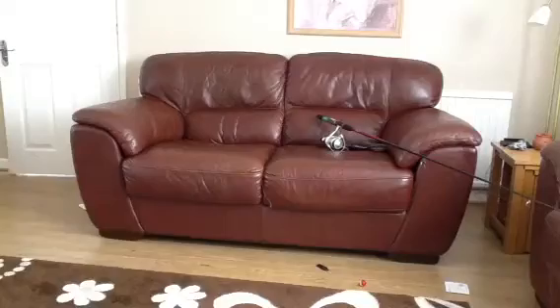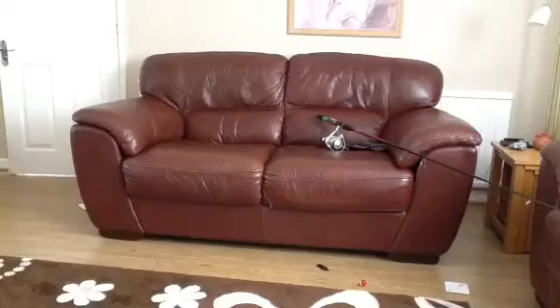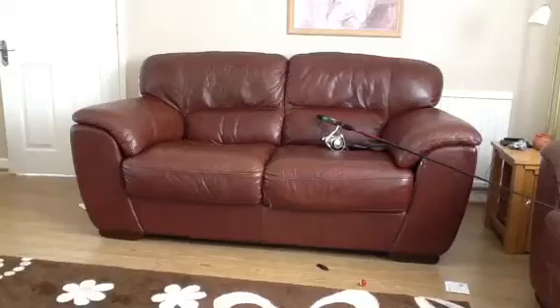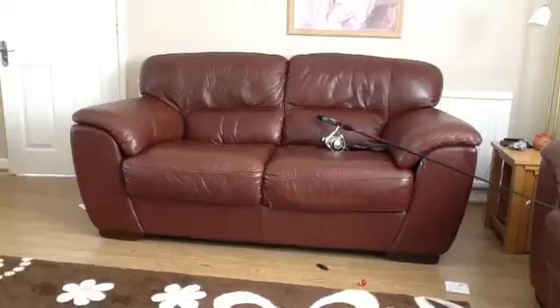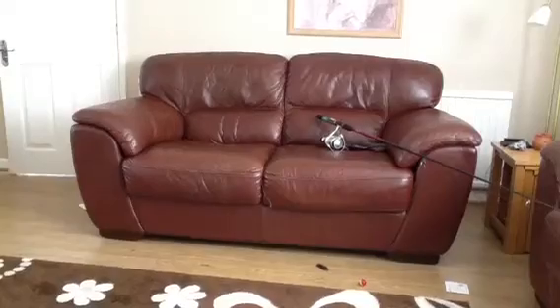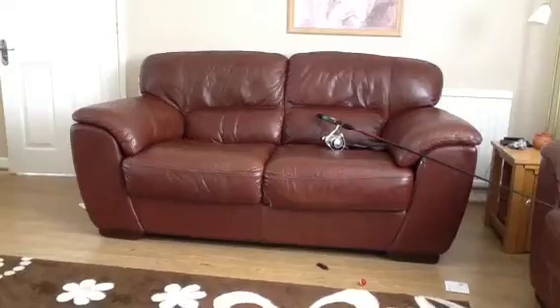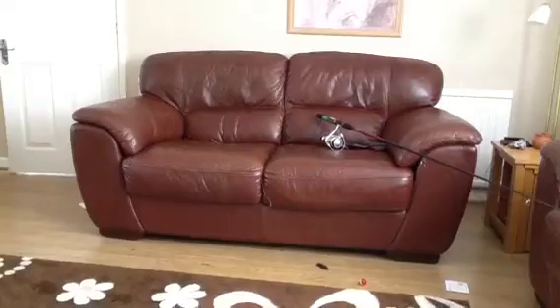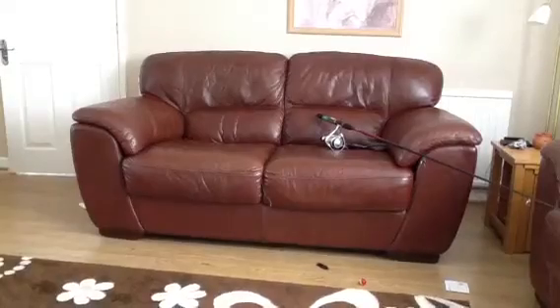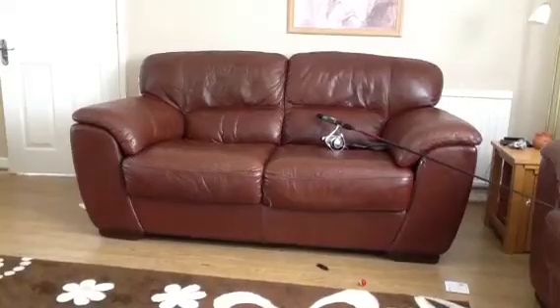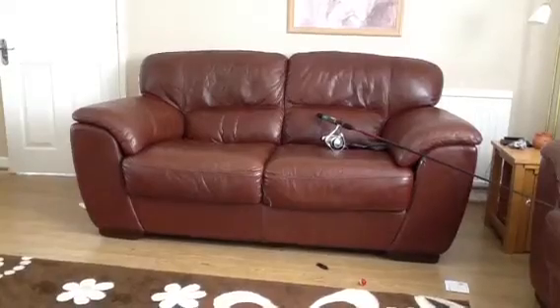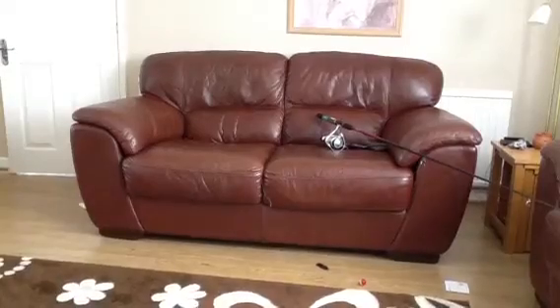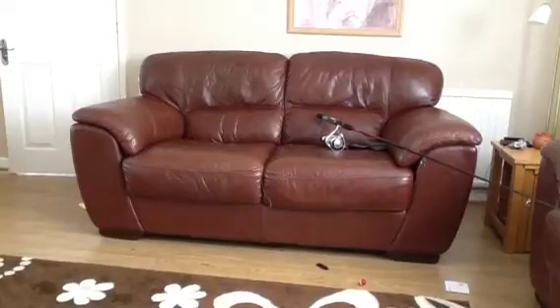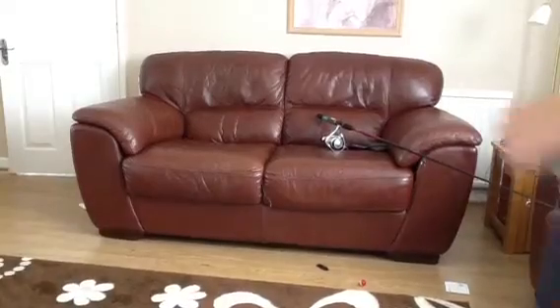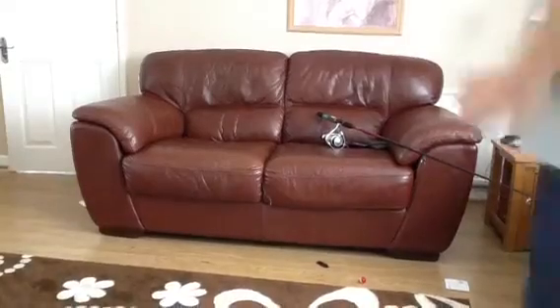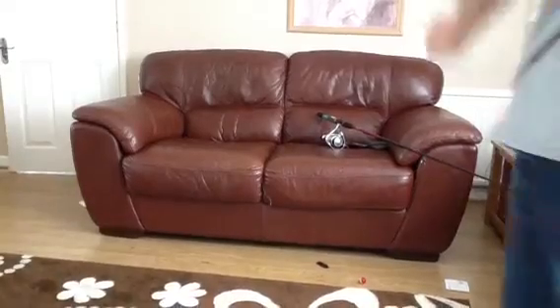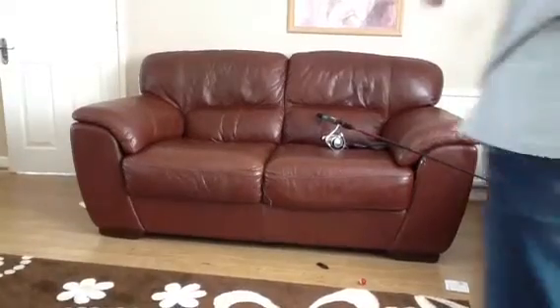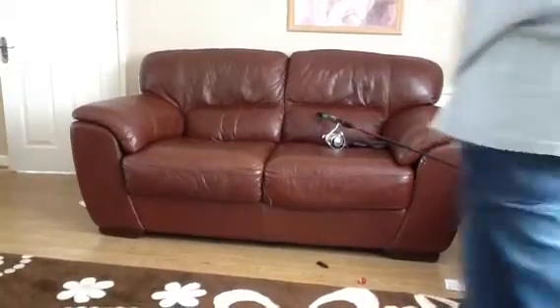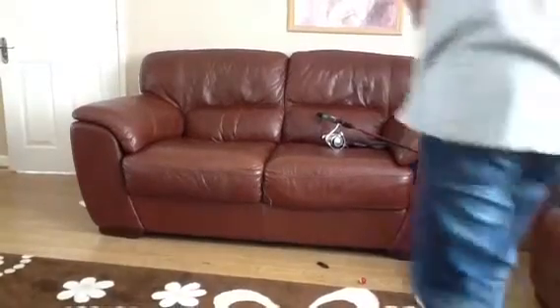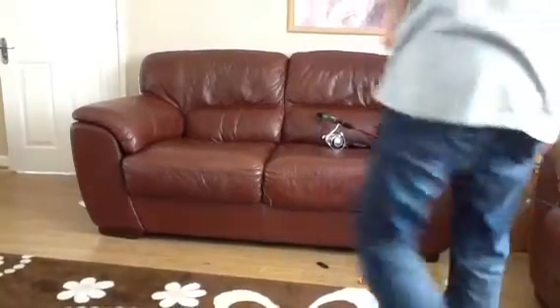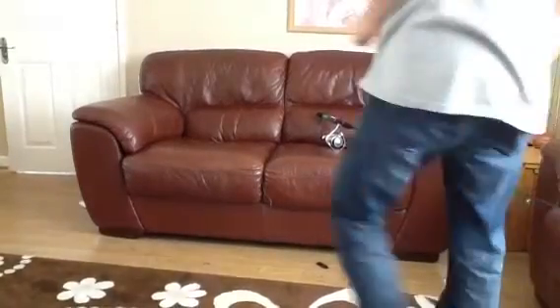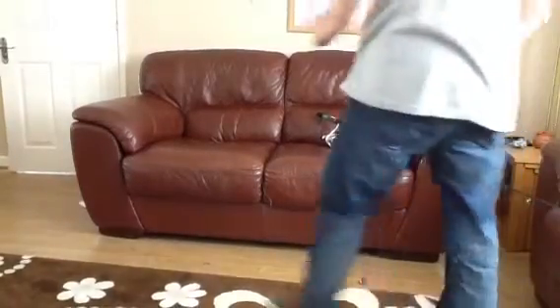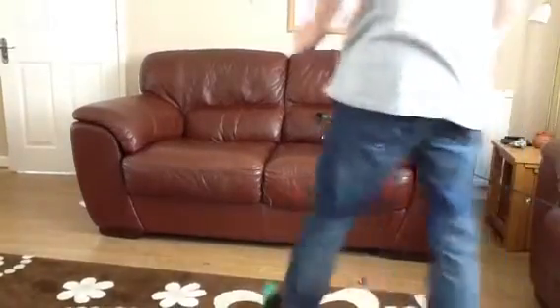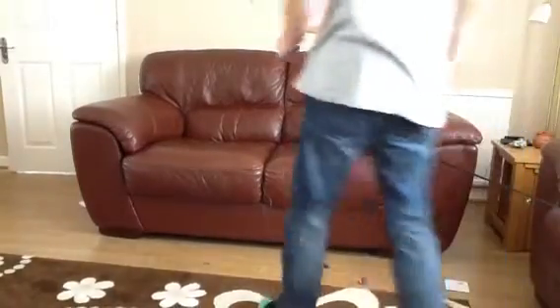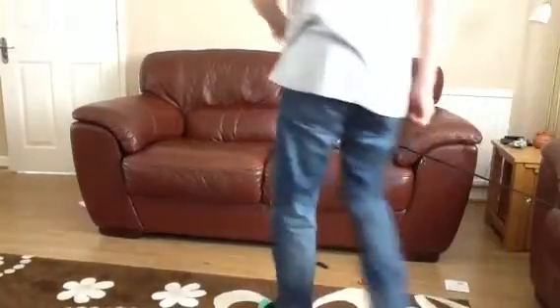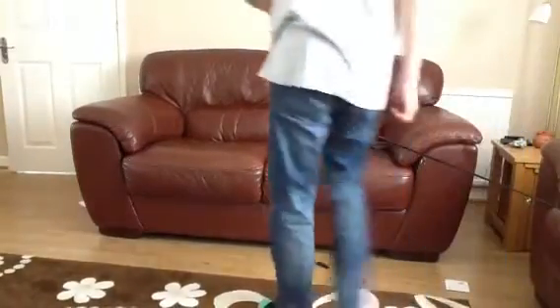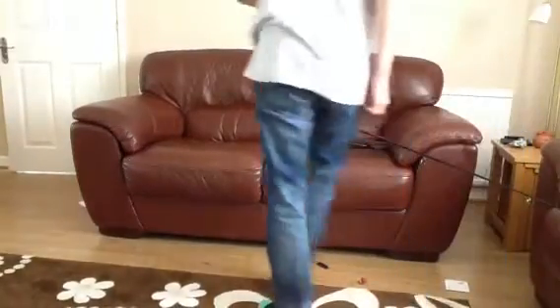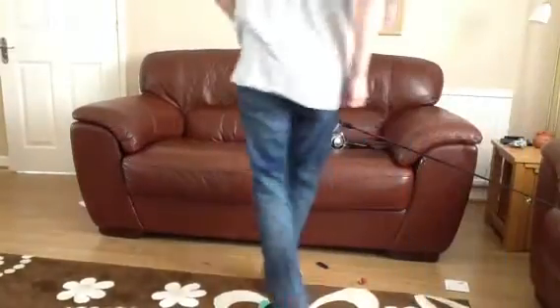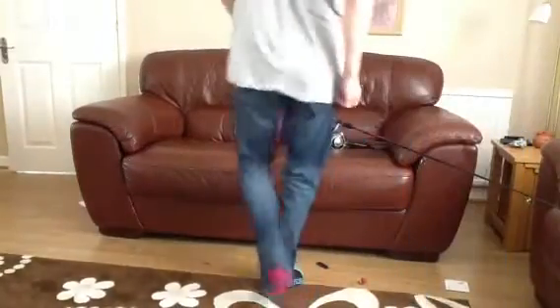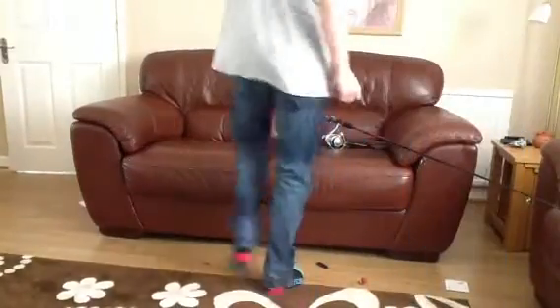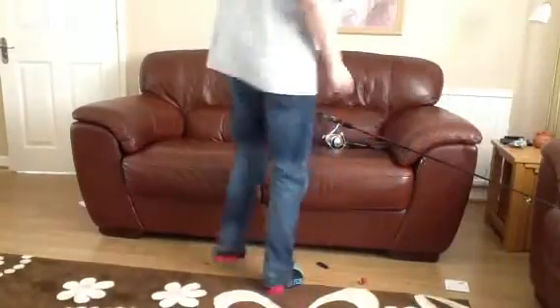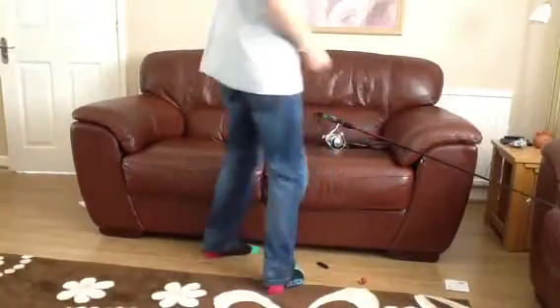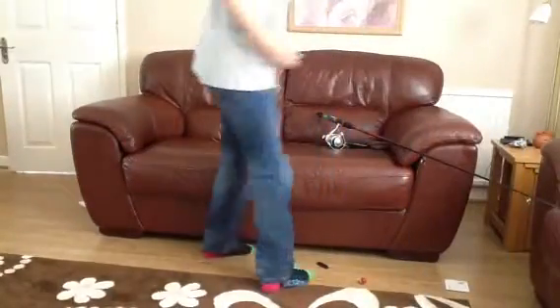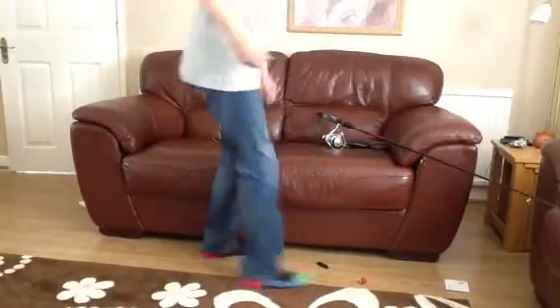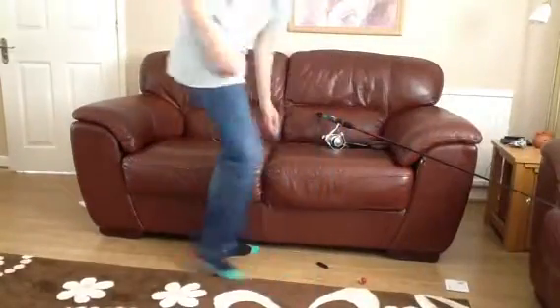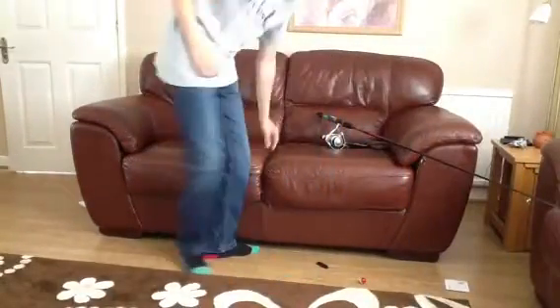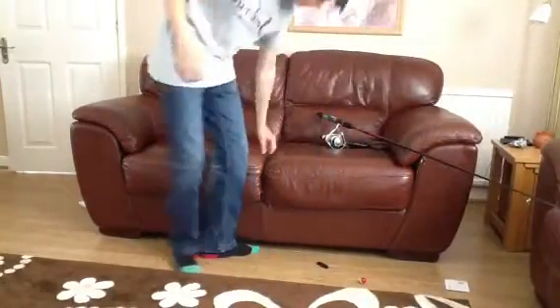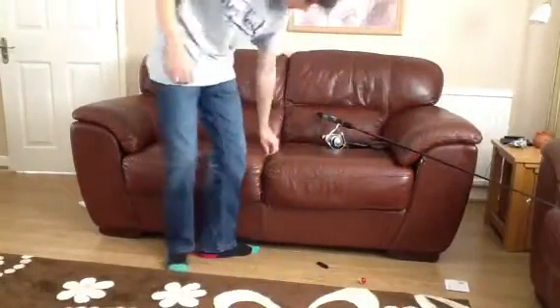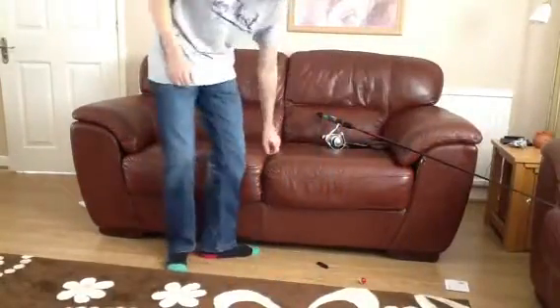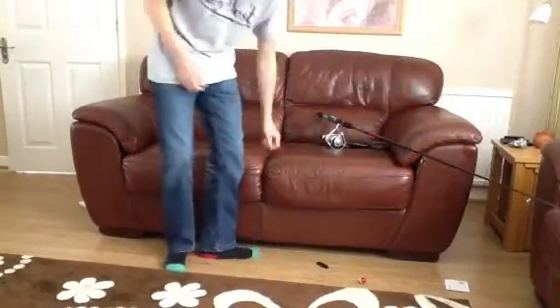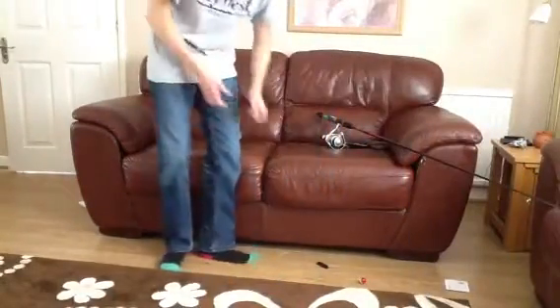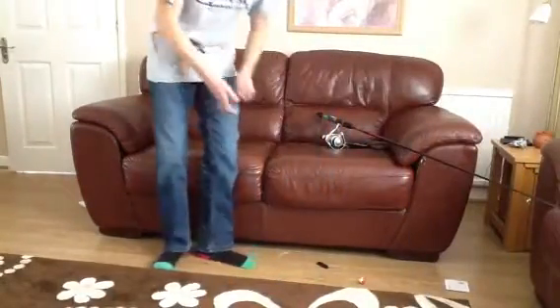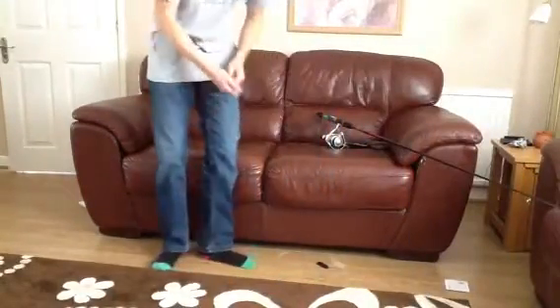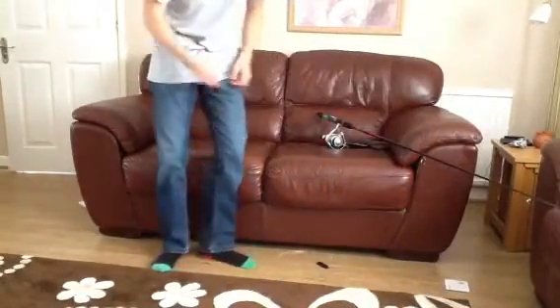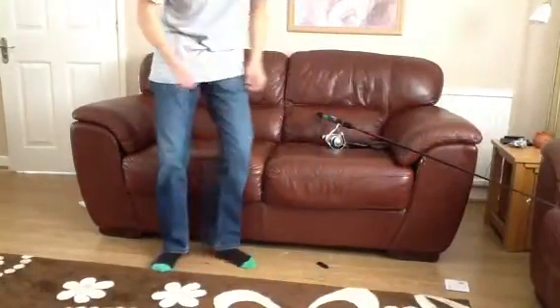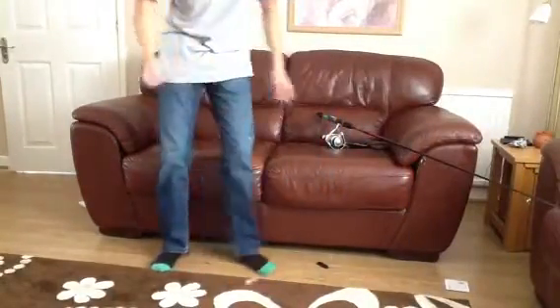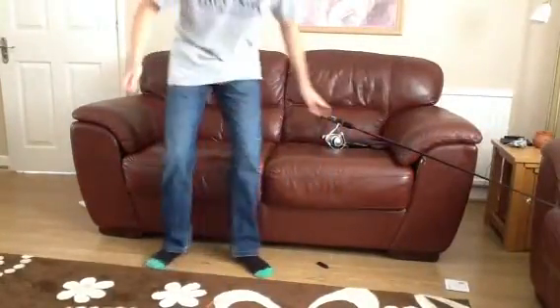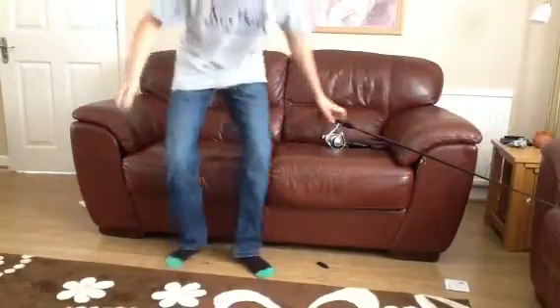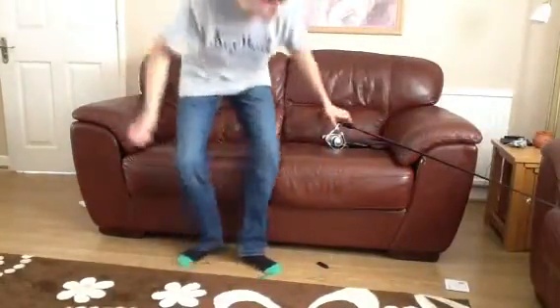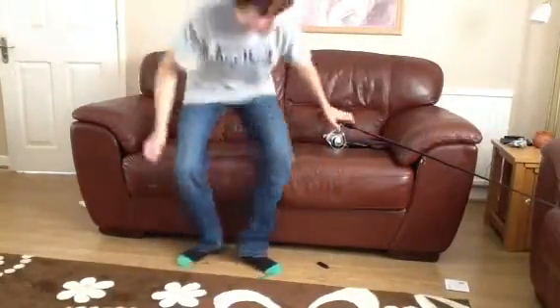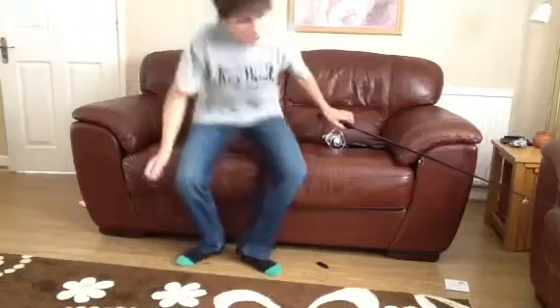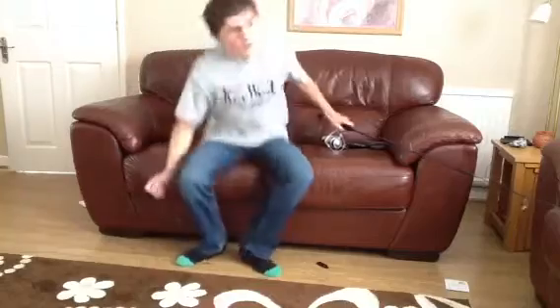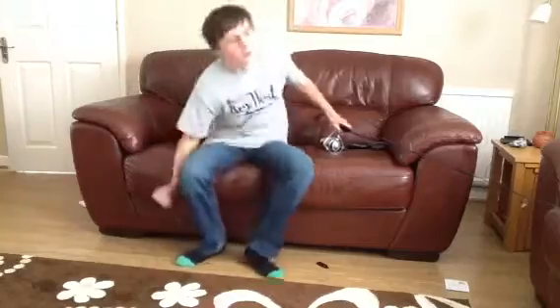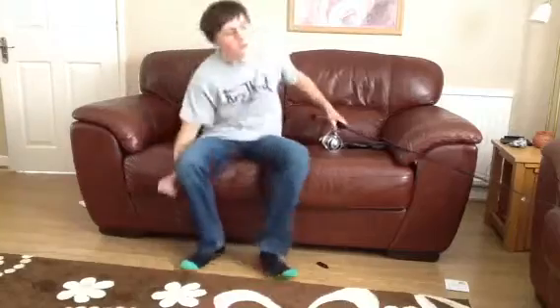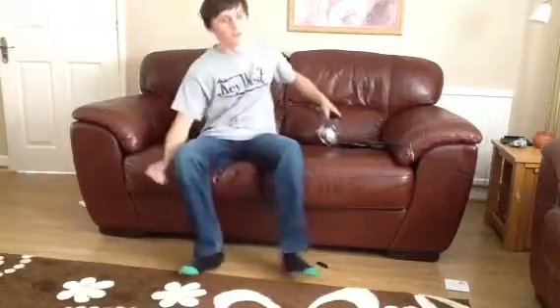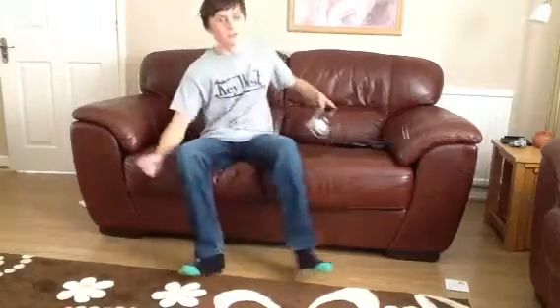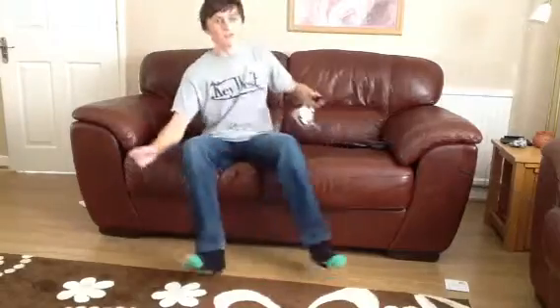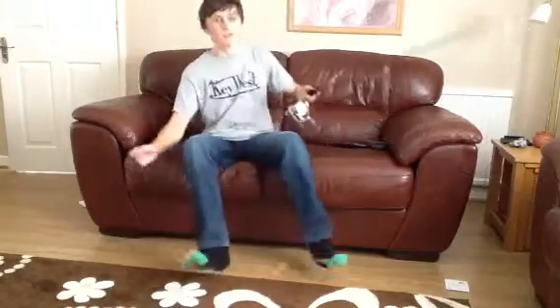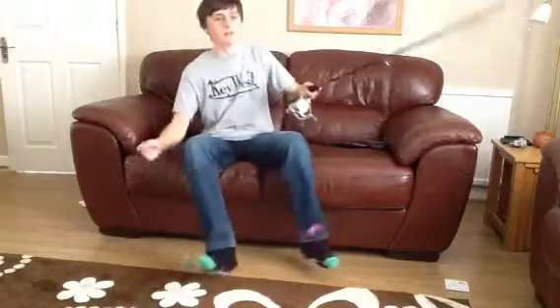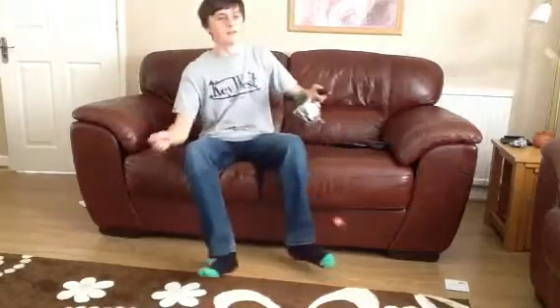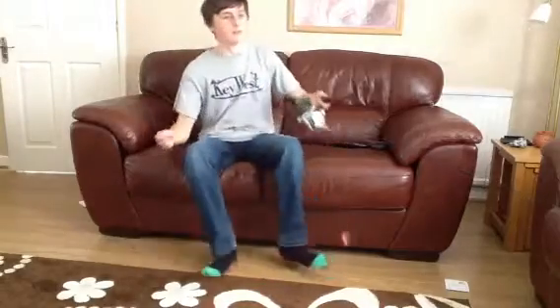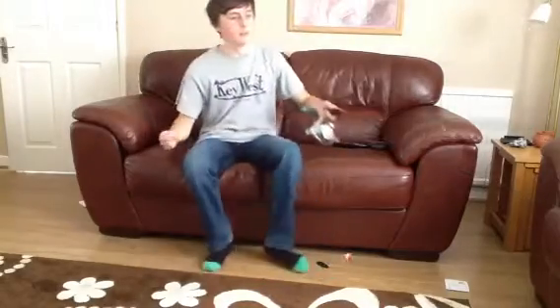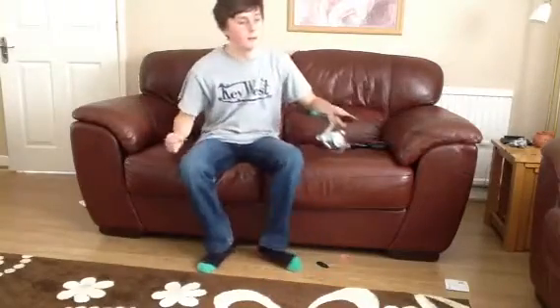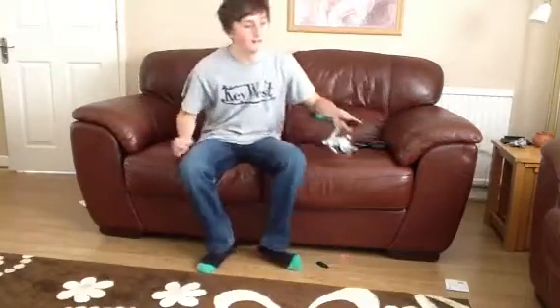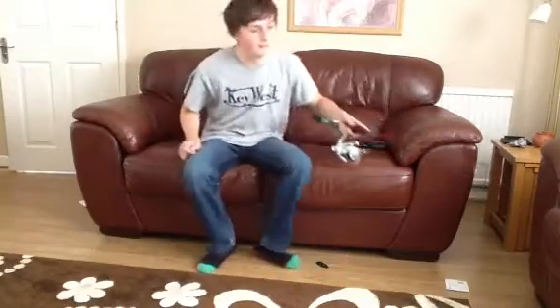Hello there, and today I'm going to show you my method, my new method of spinning for pike.